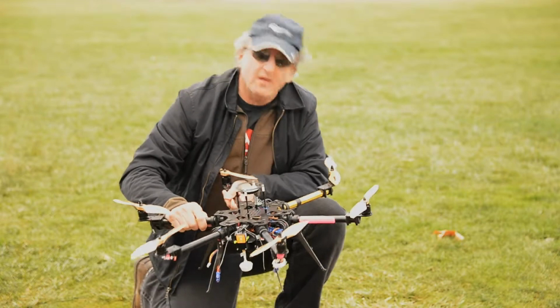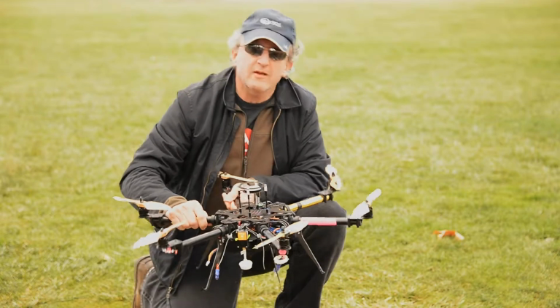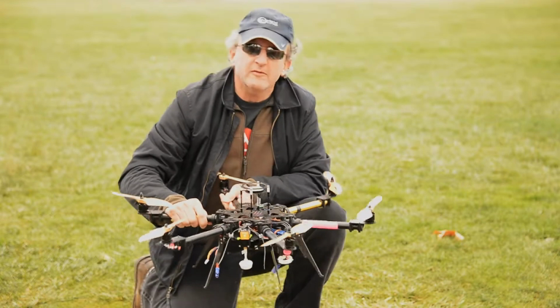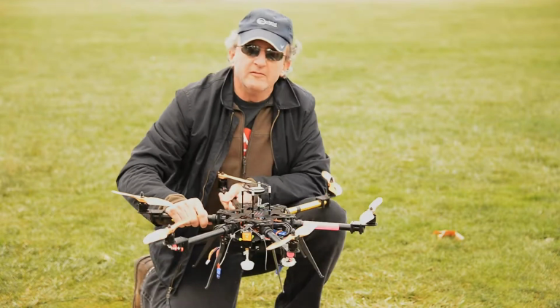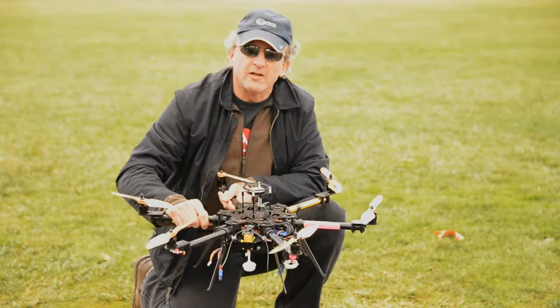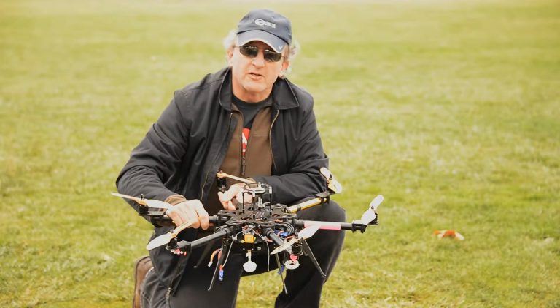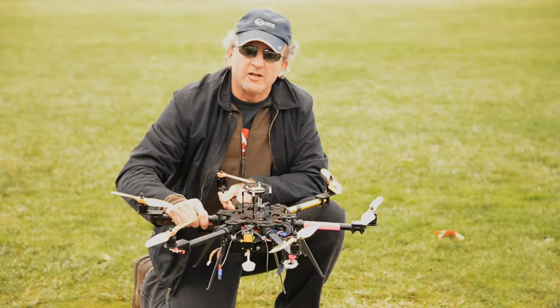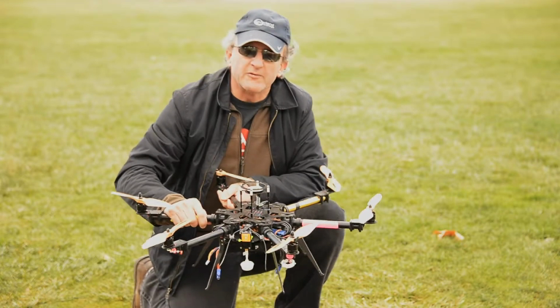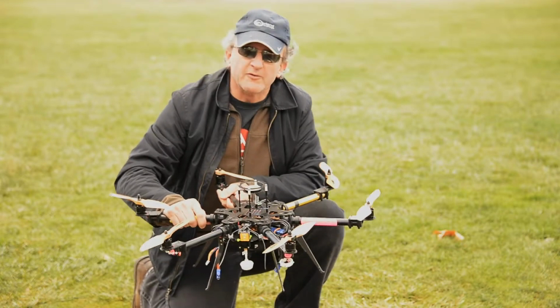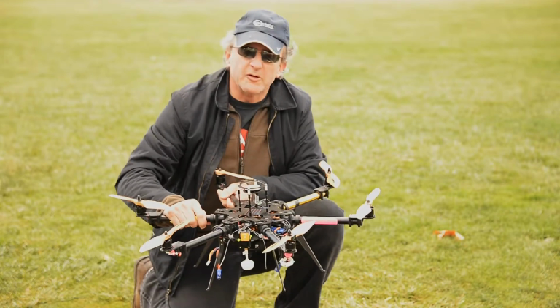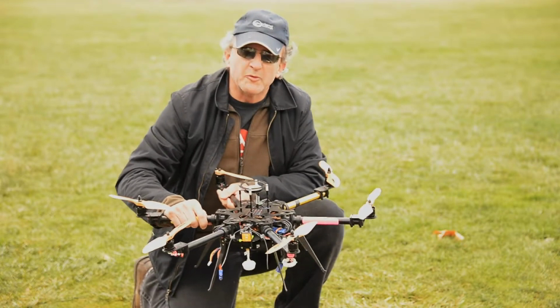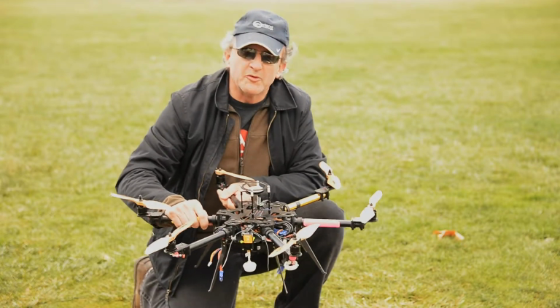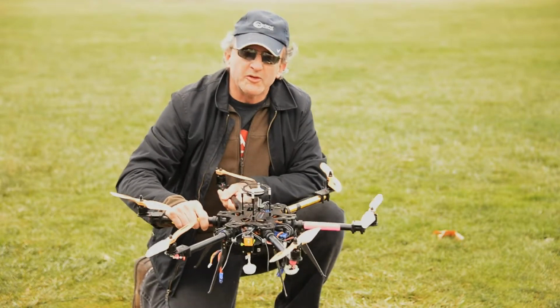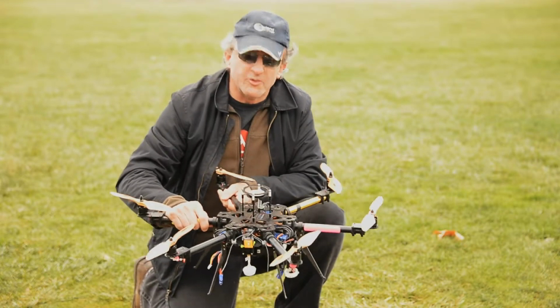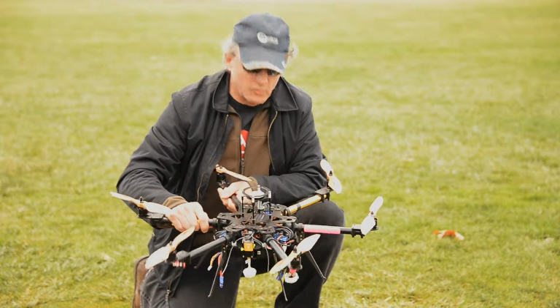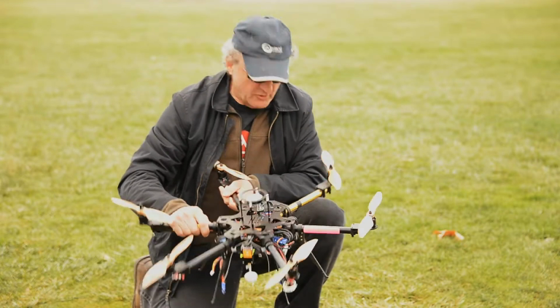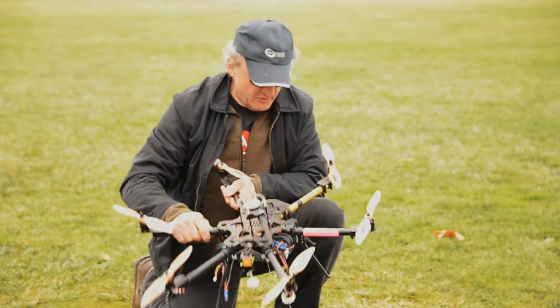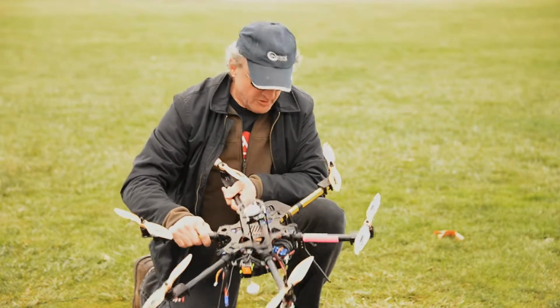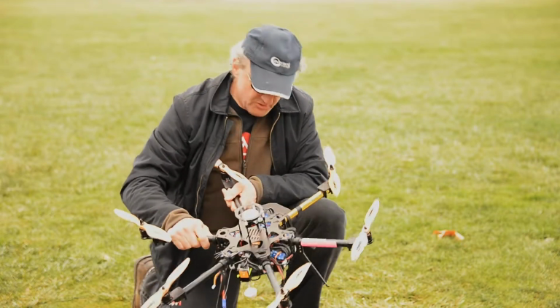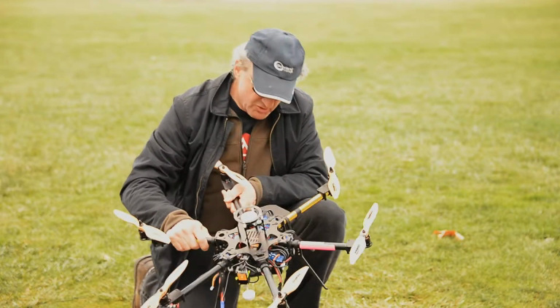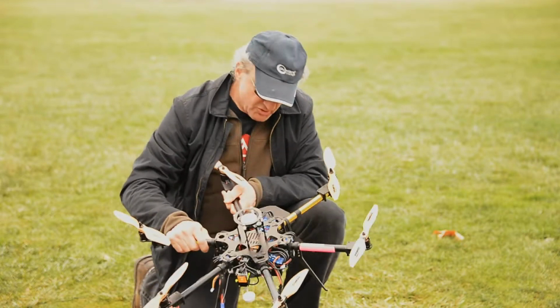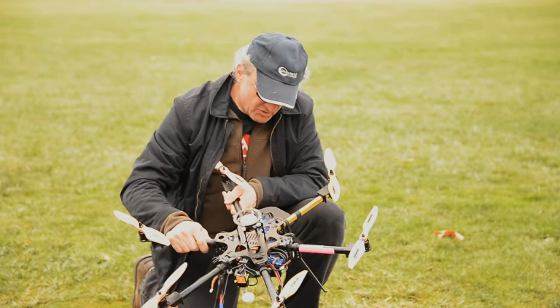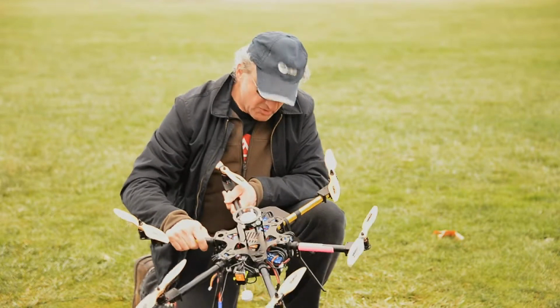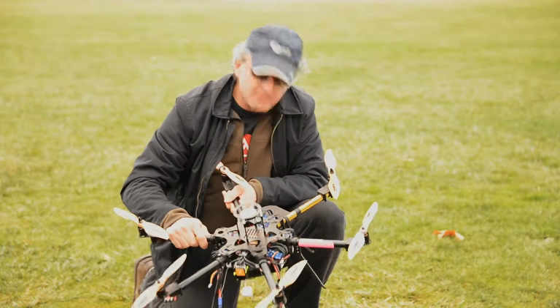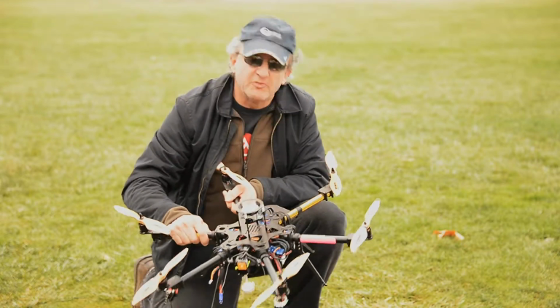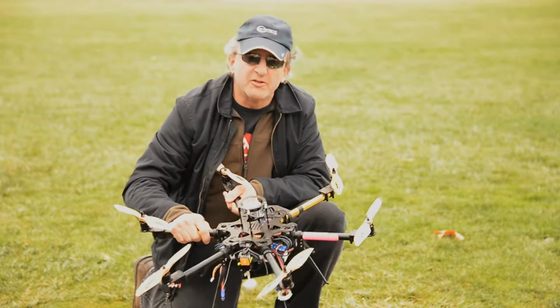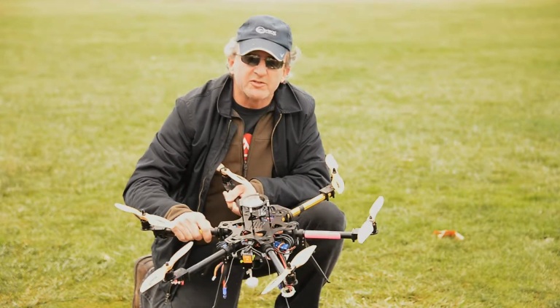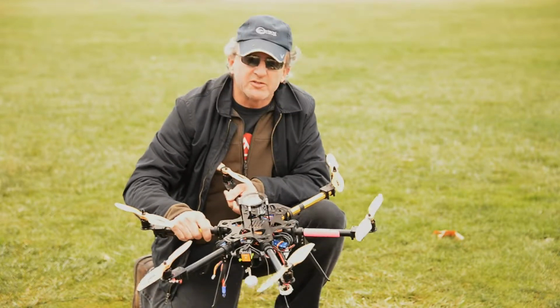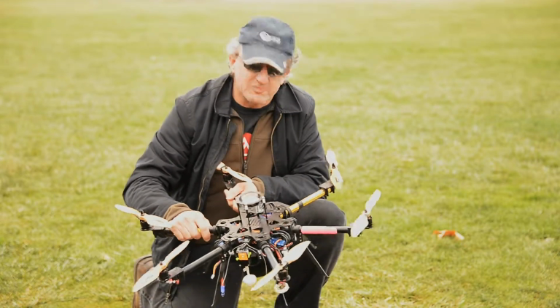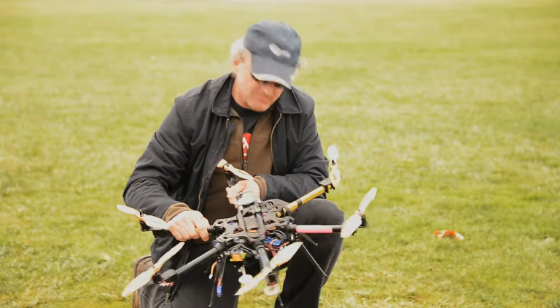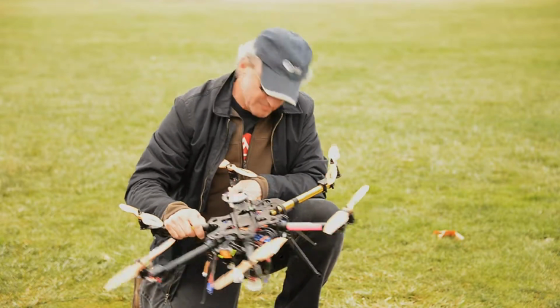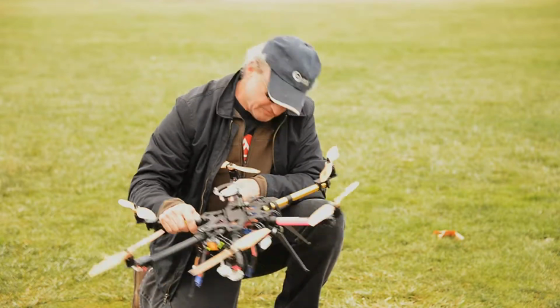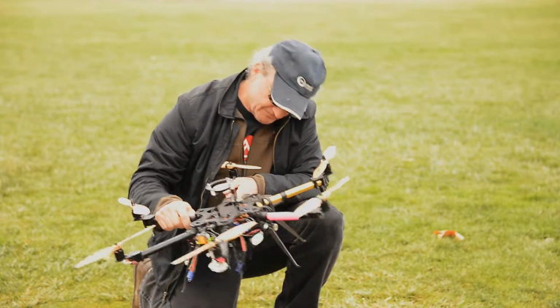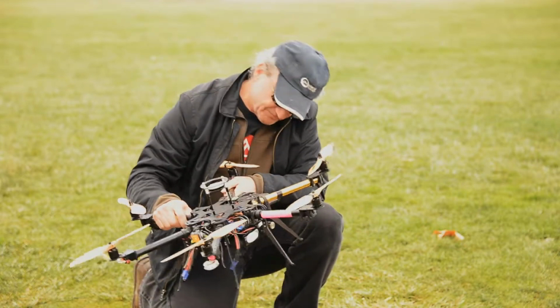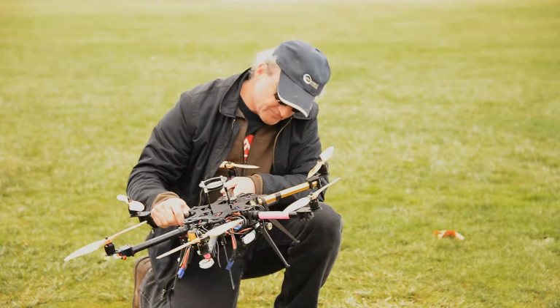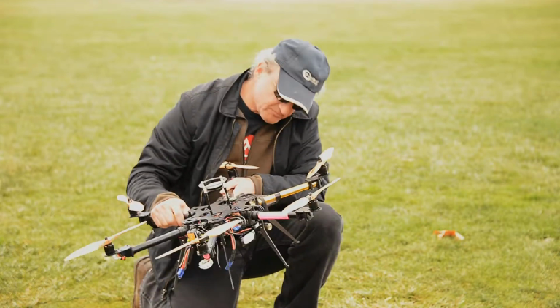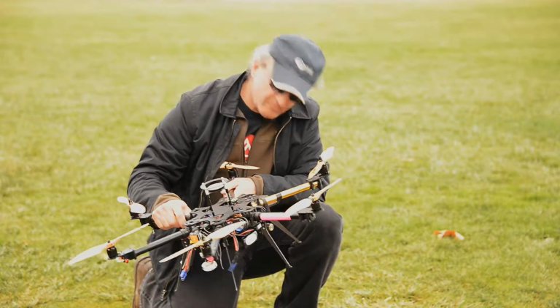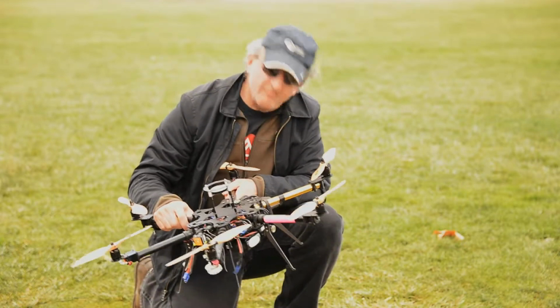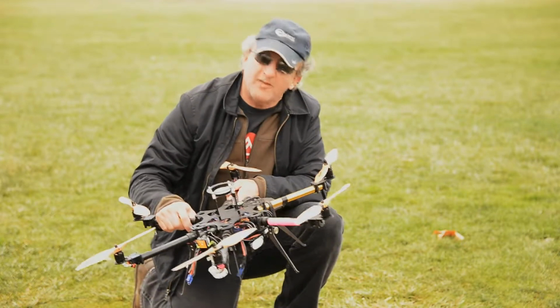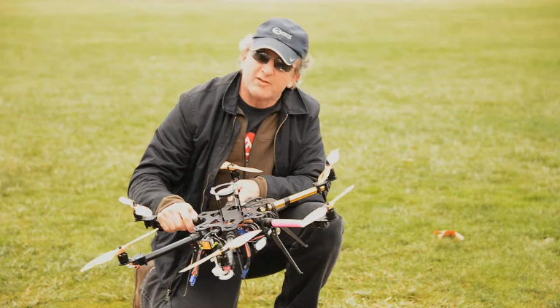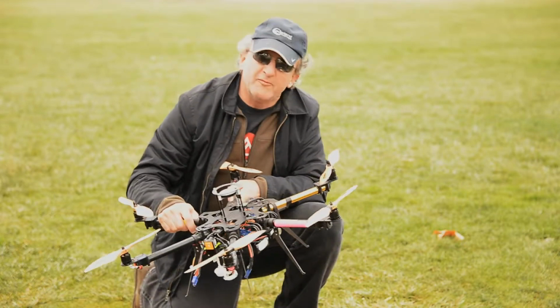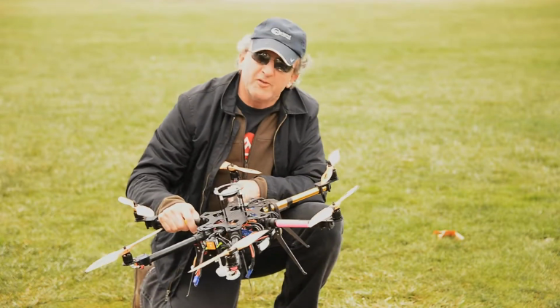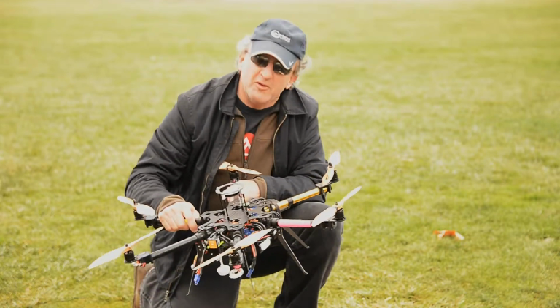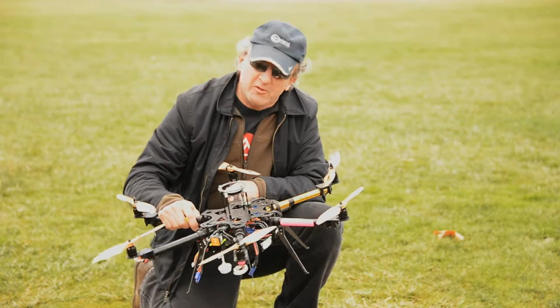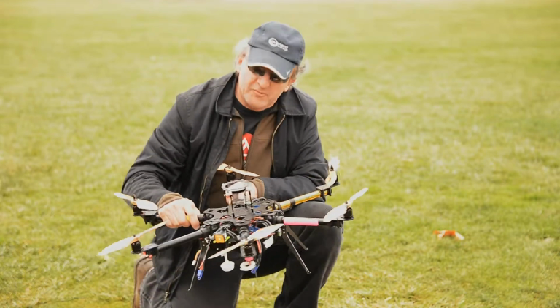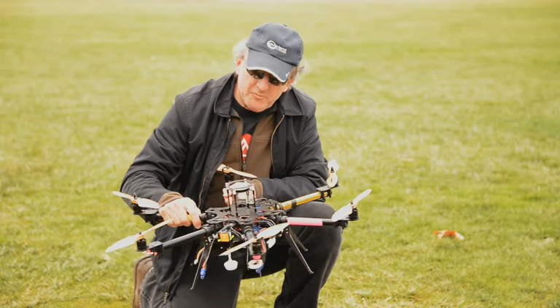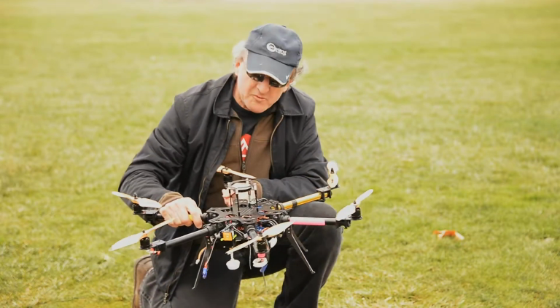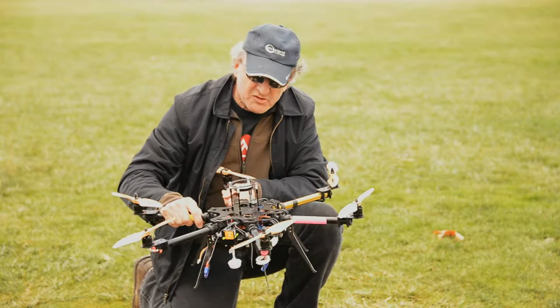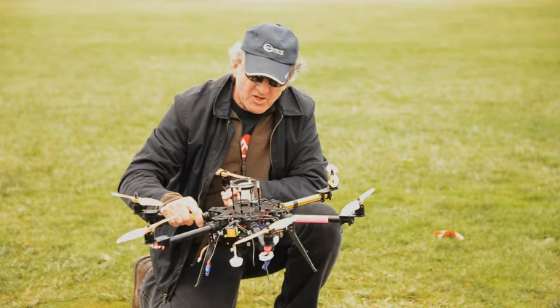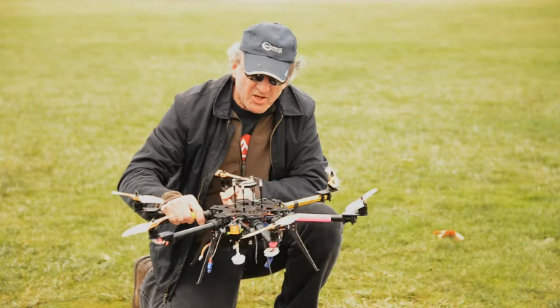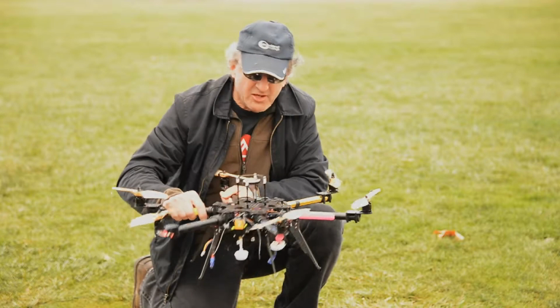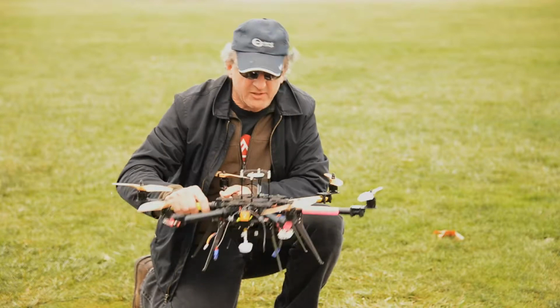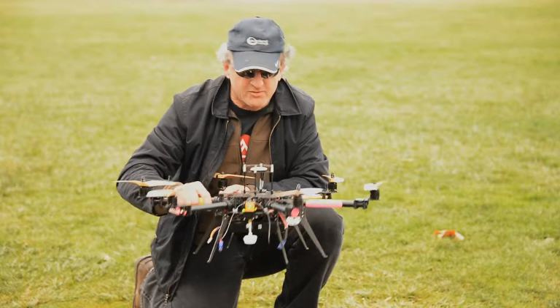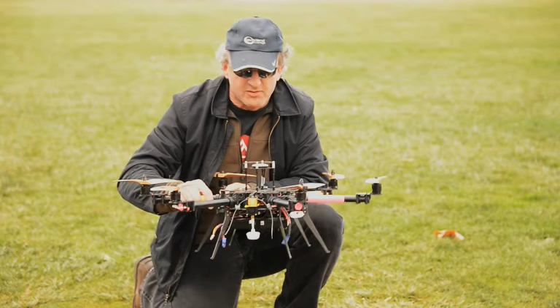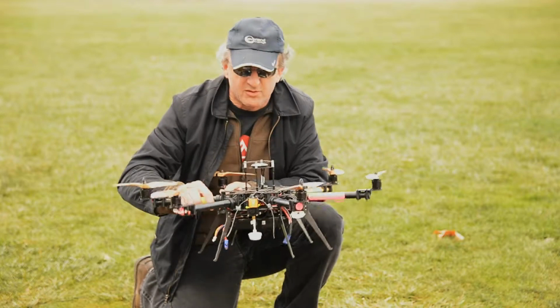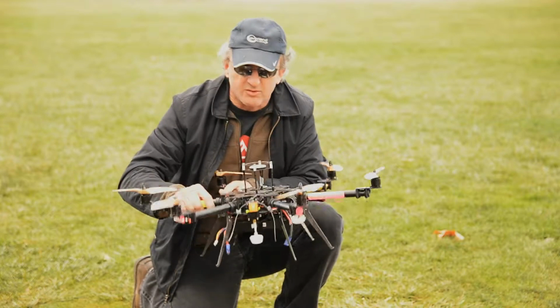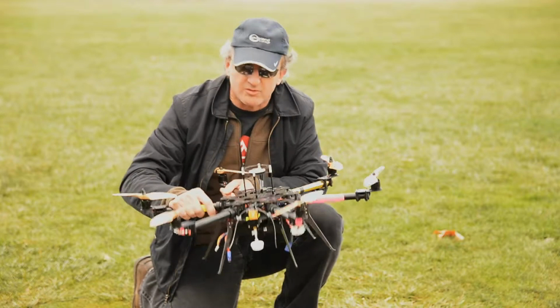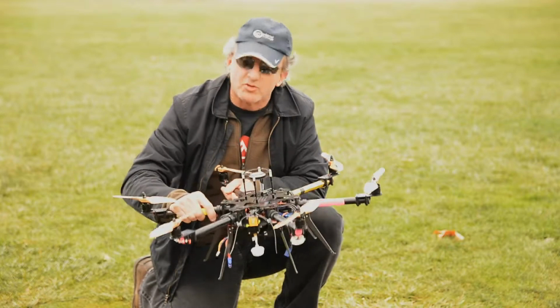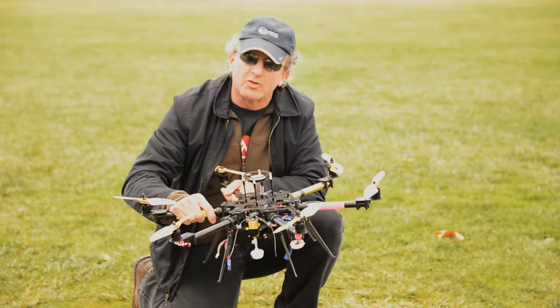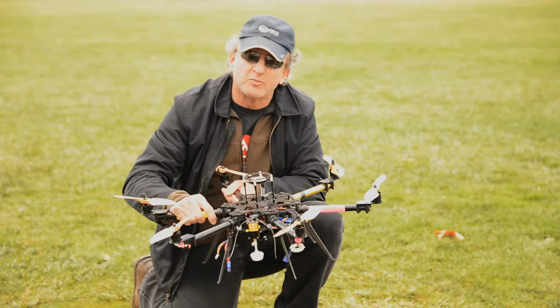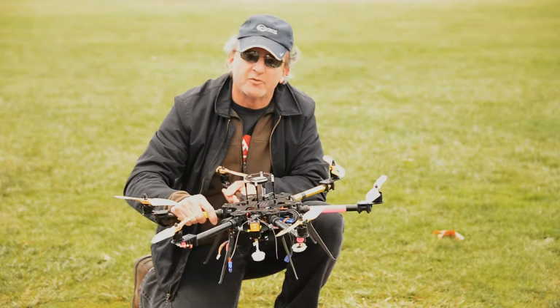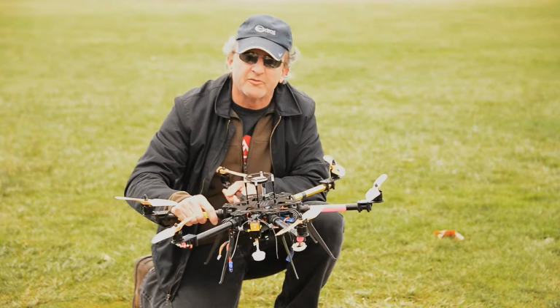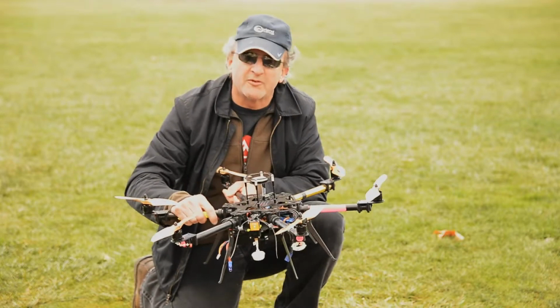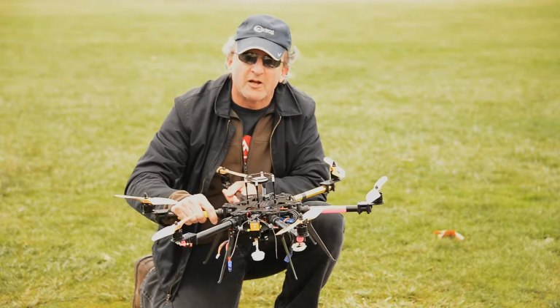I had a lot of fun with it working on just getting some video from the sky. It's enjoyable to fly.